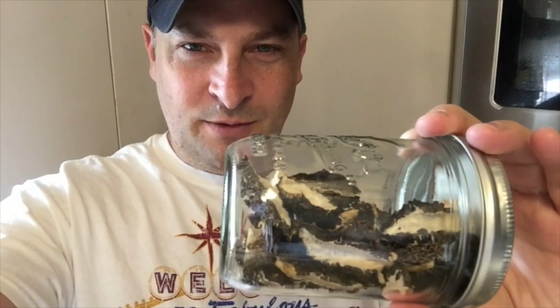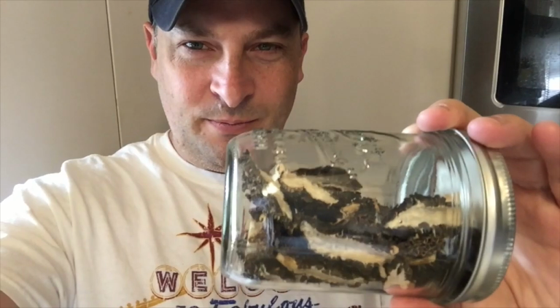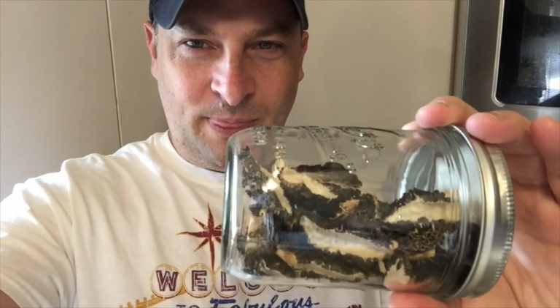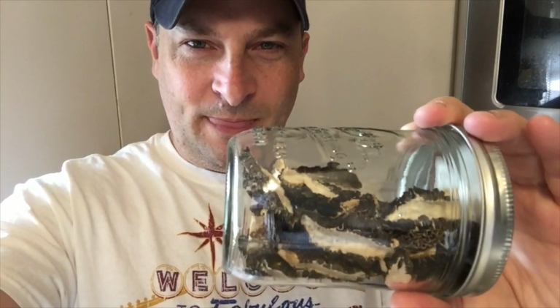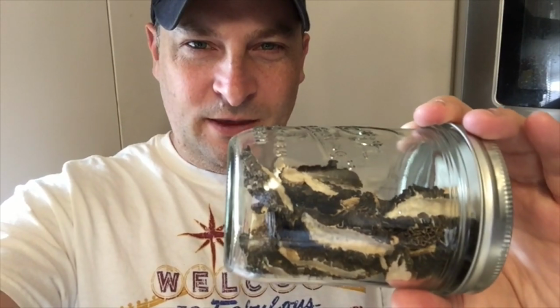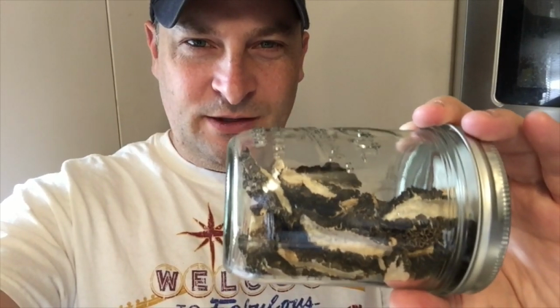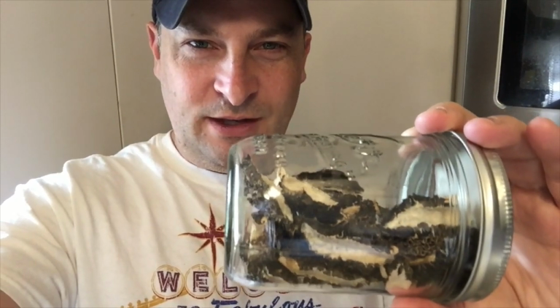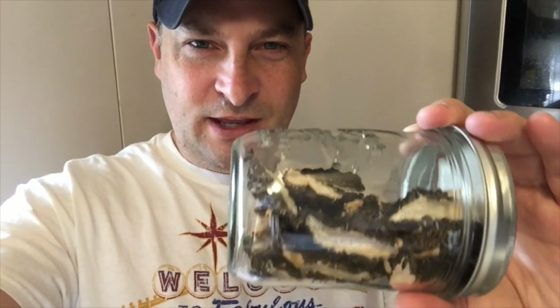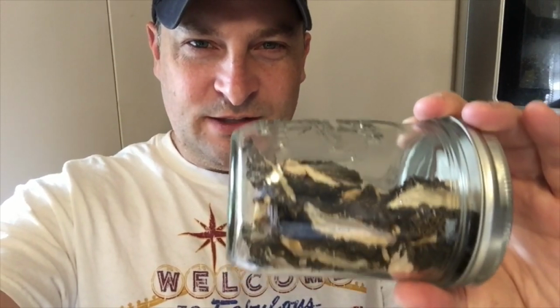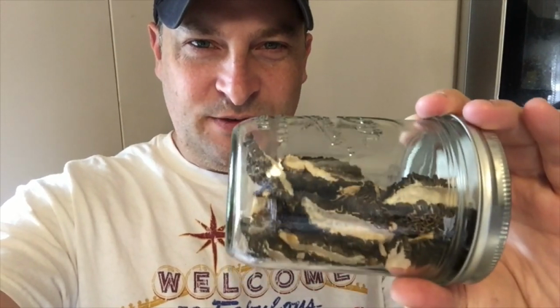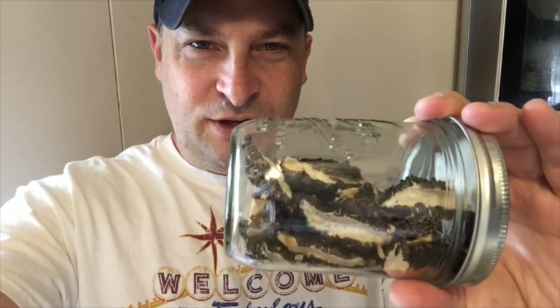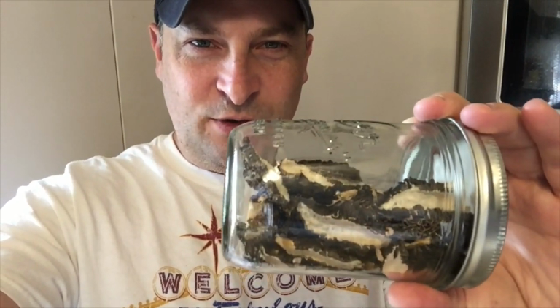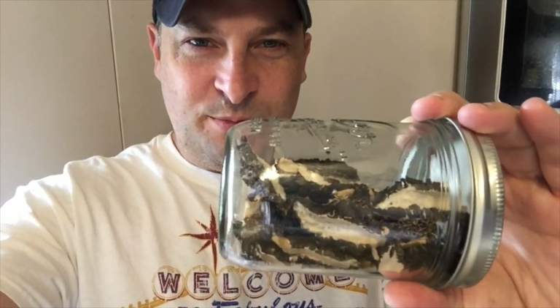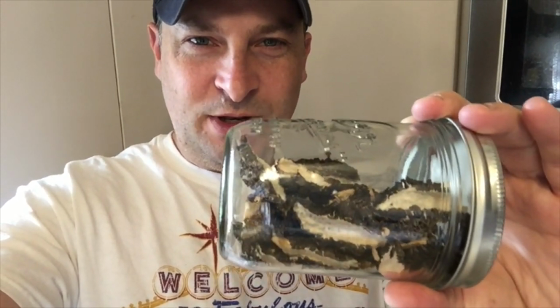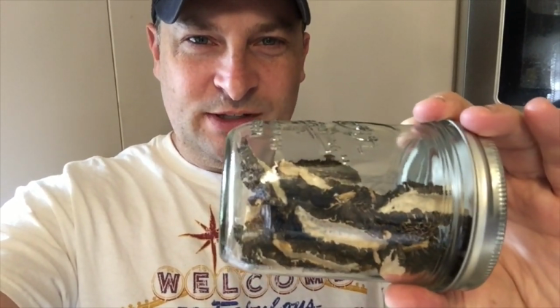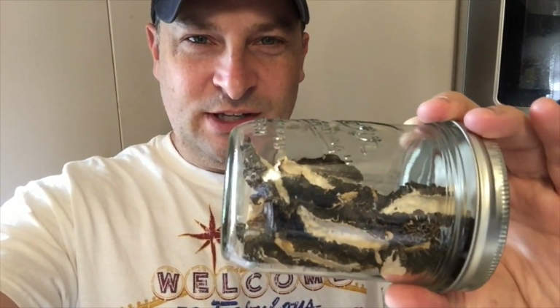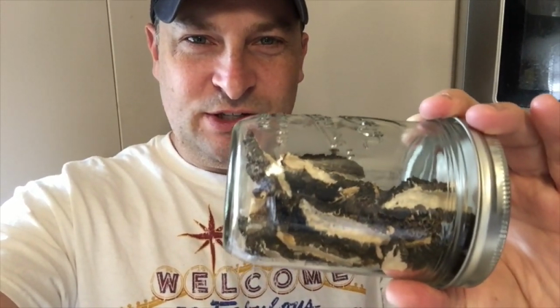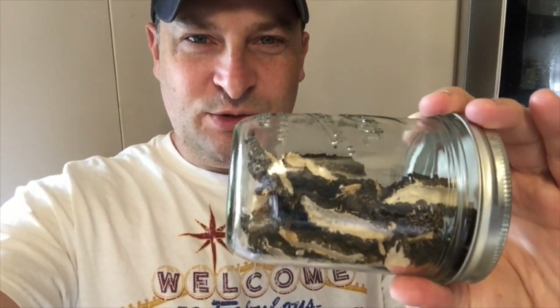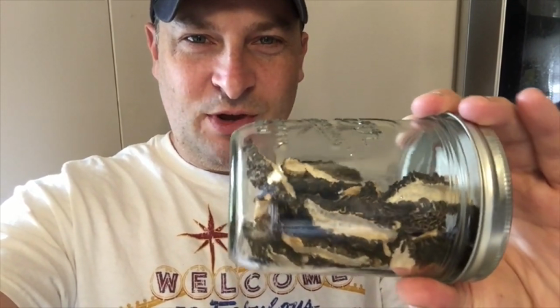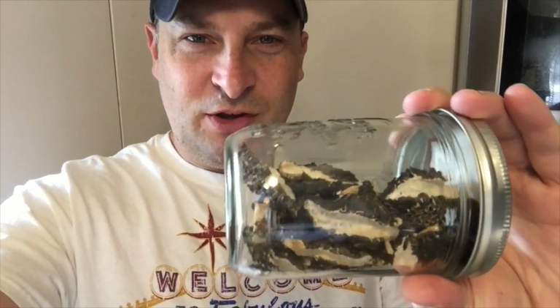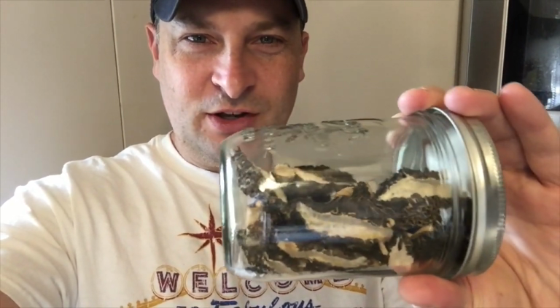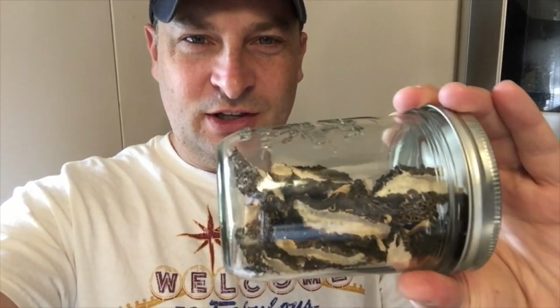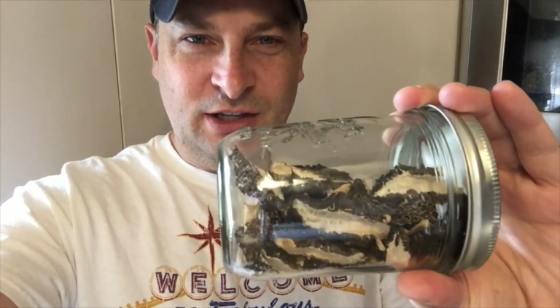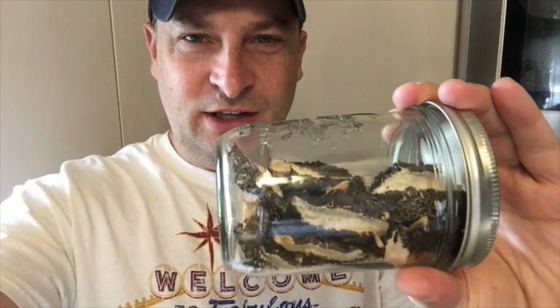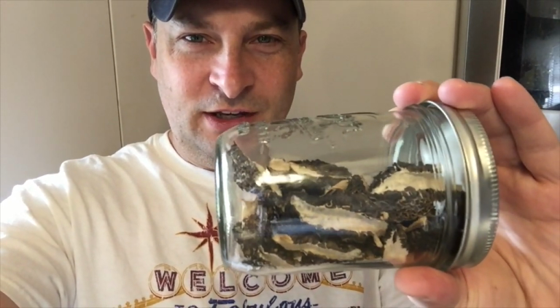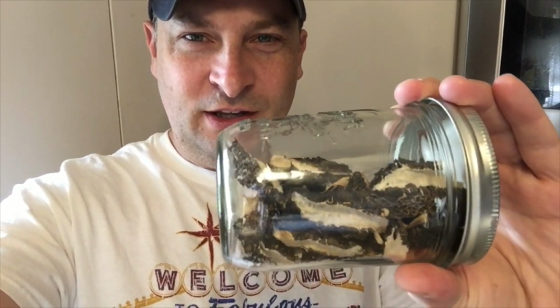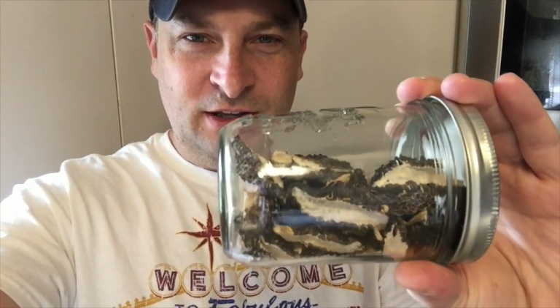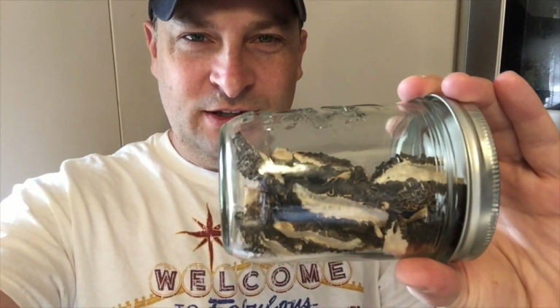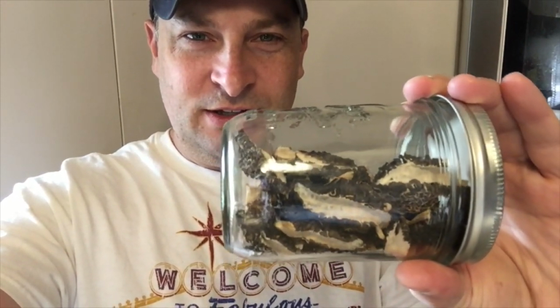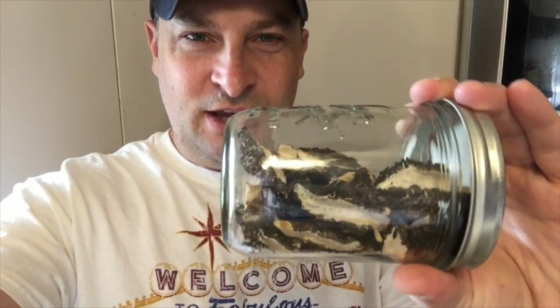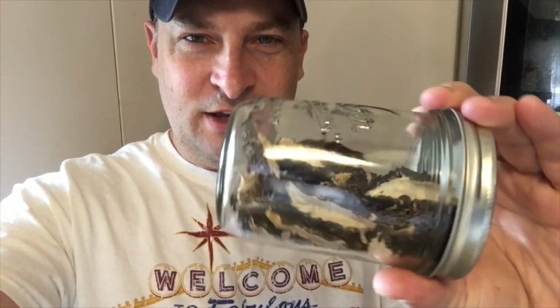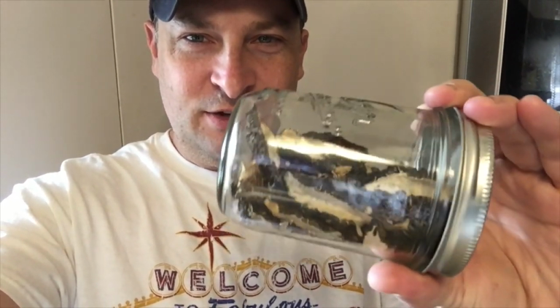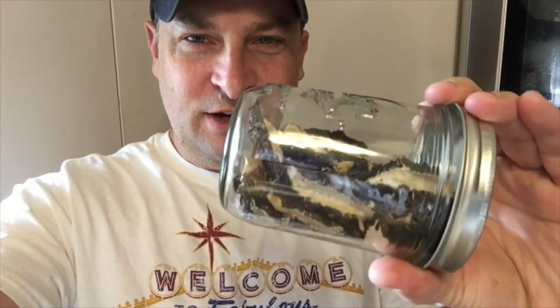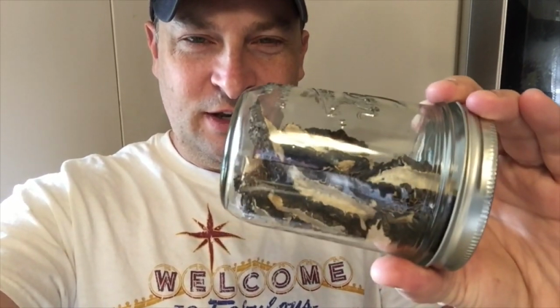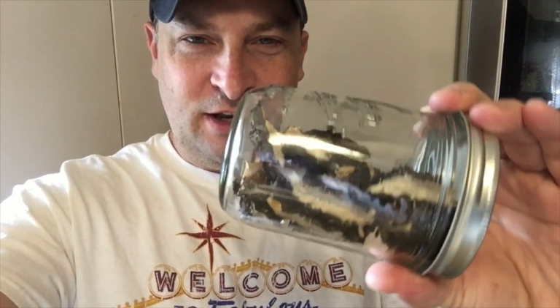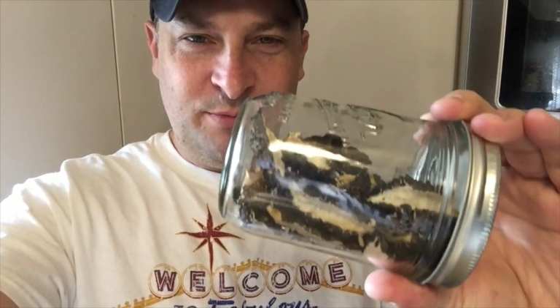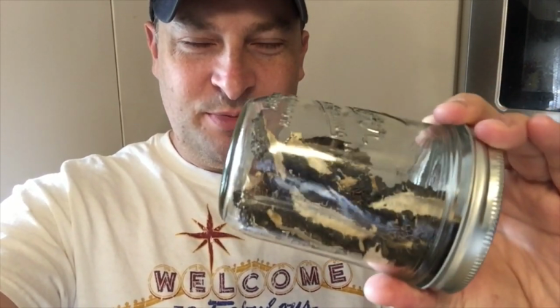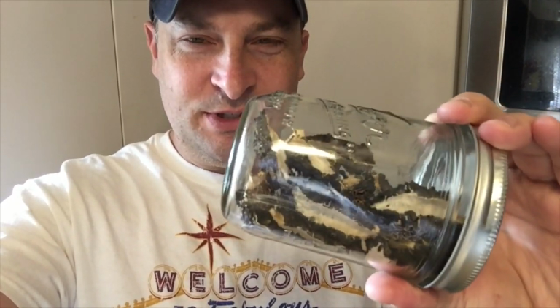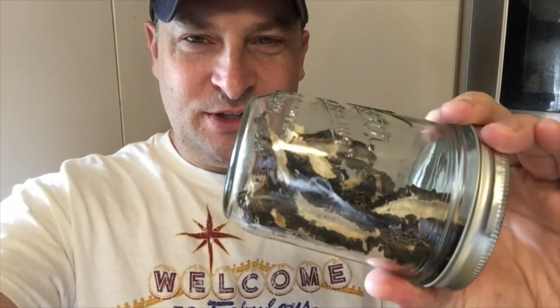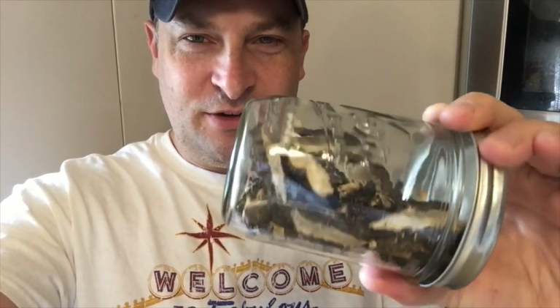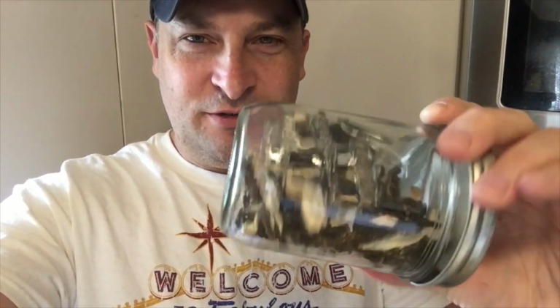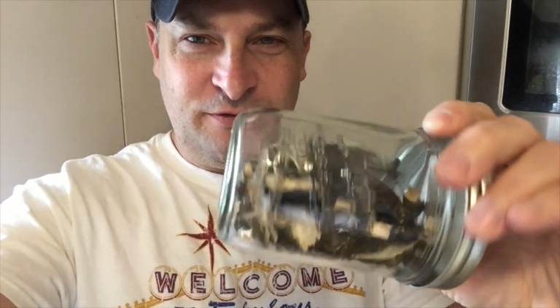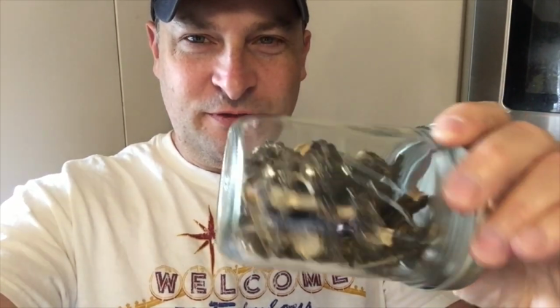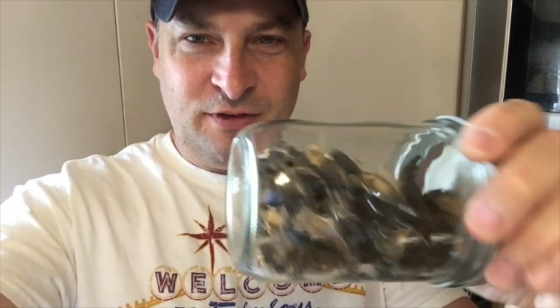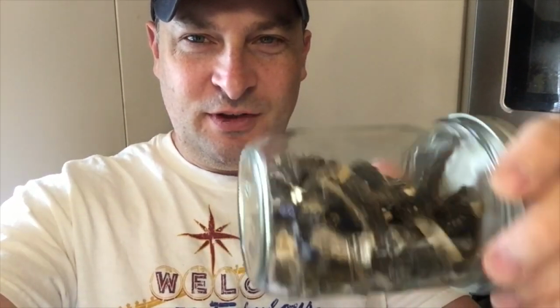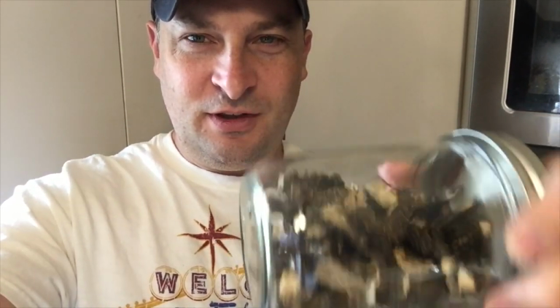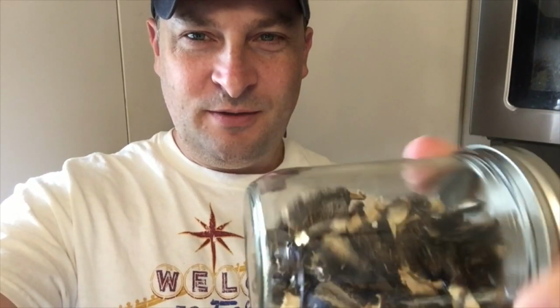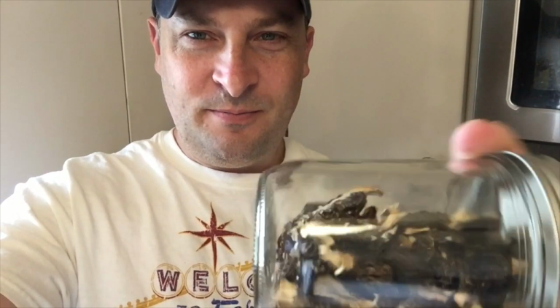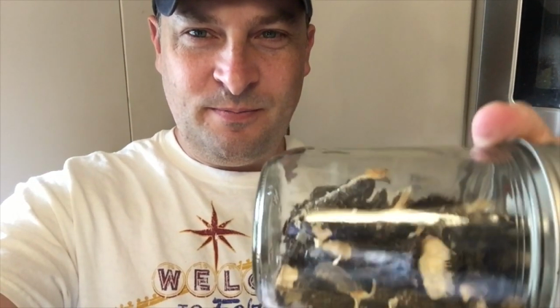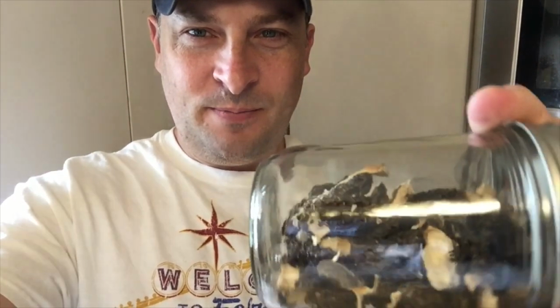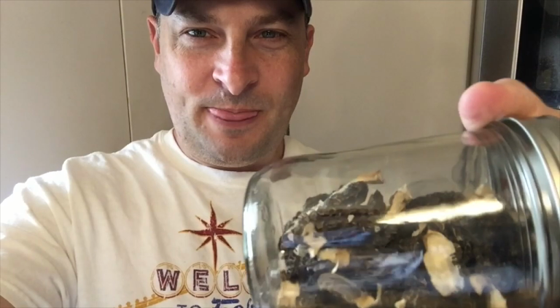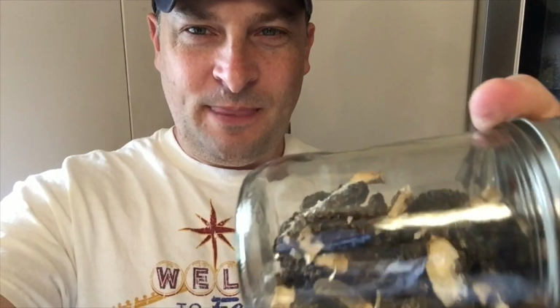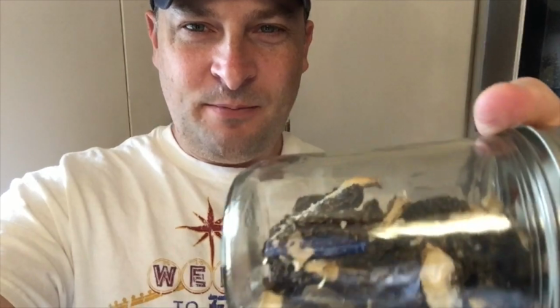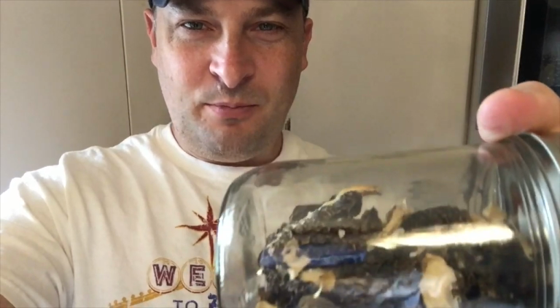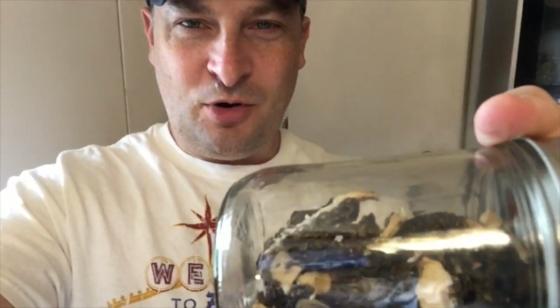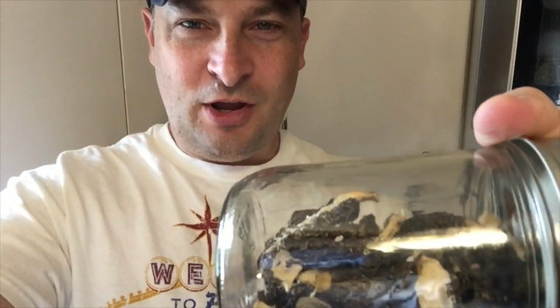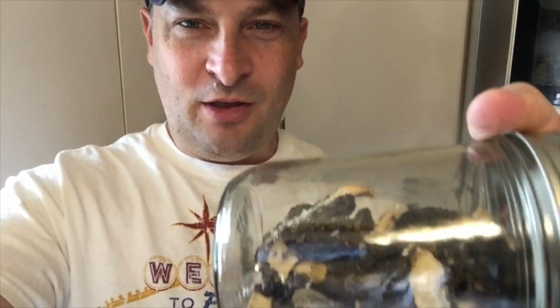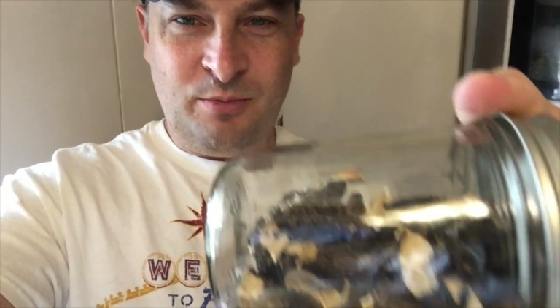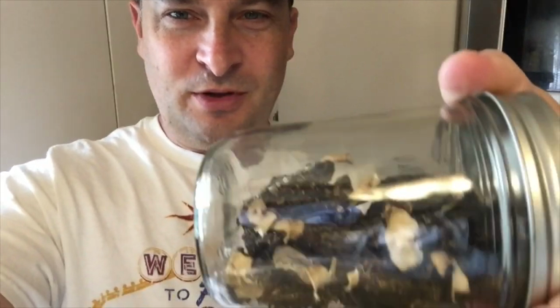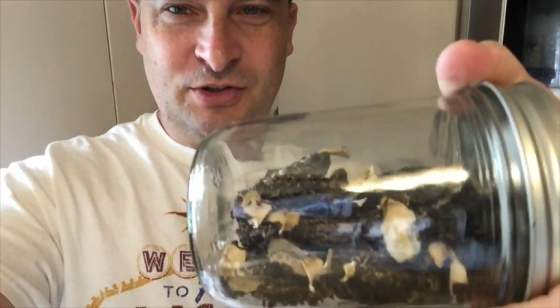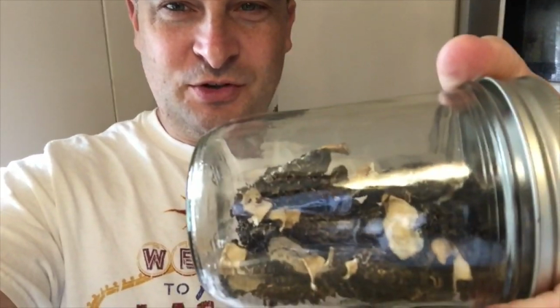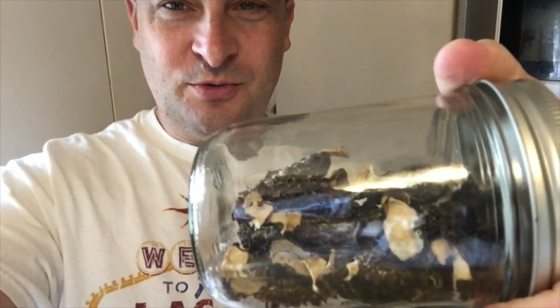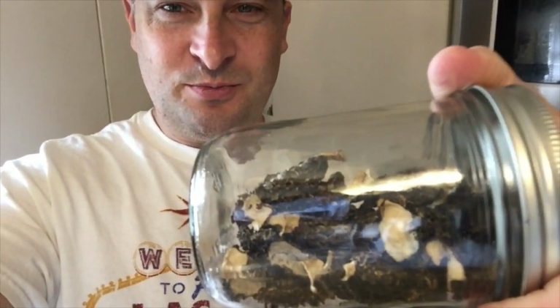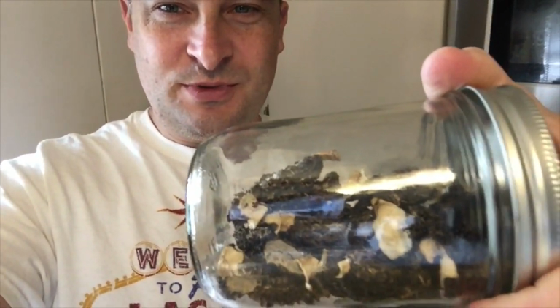In today's video, I'm going to teach you how to clean, dehydrate, and preserve morel mushrooms.